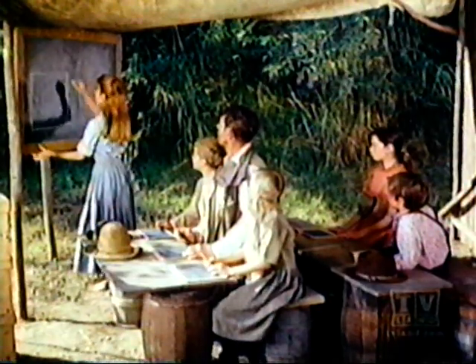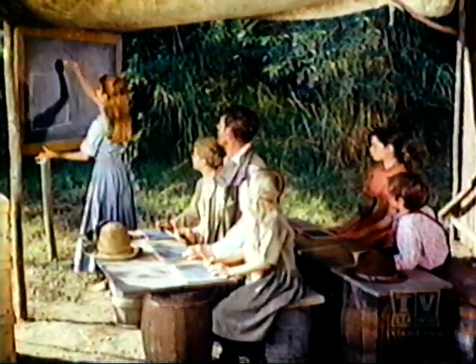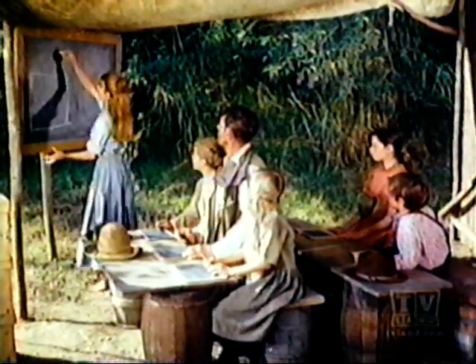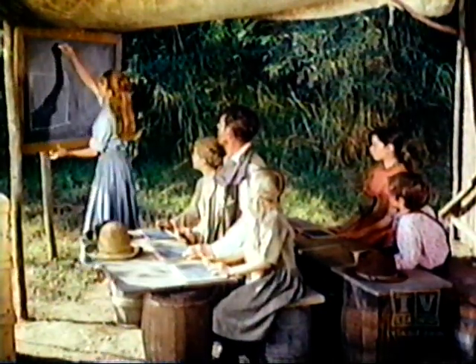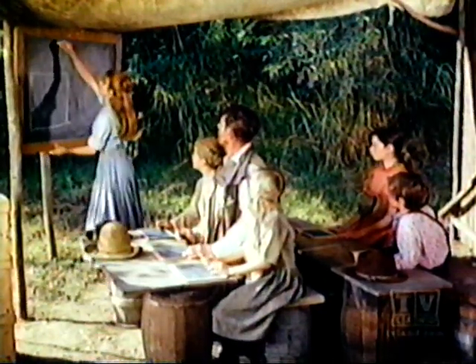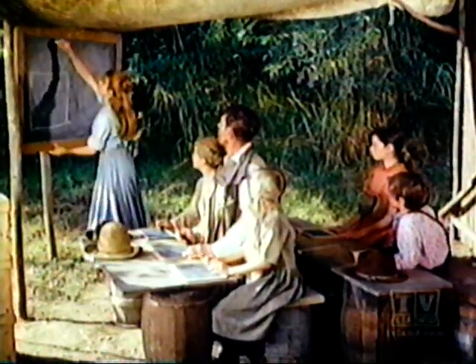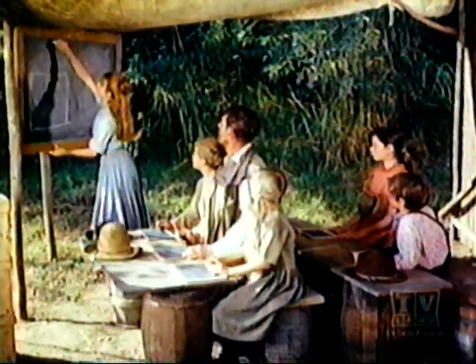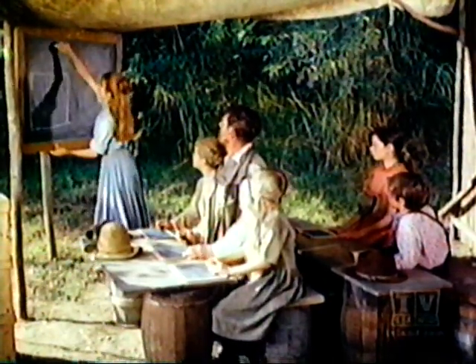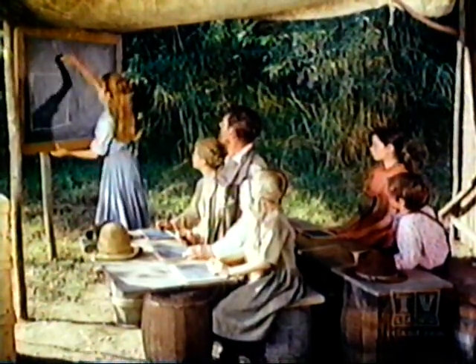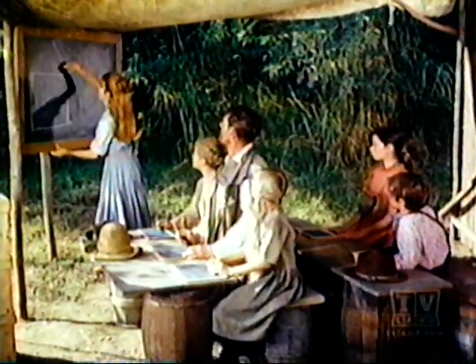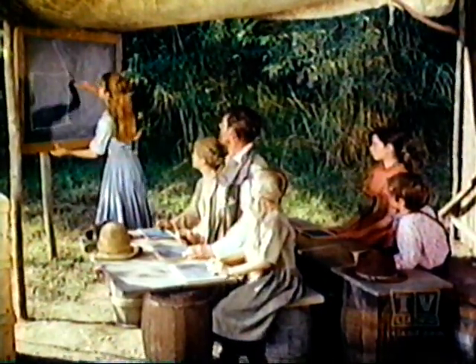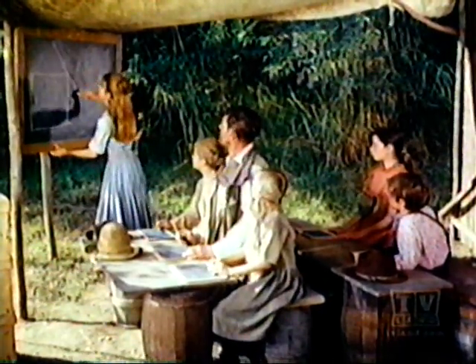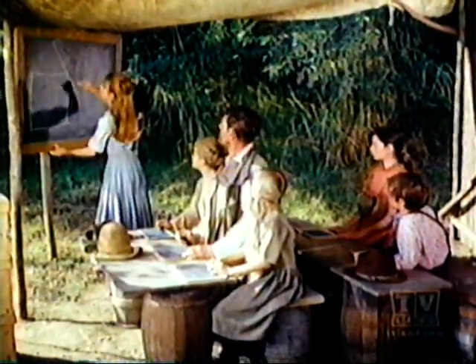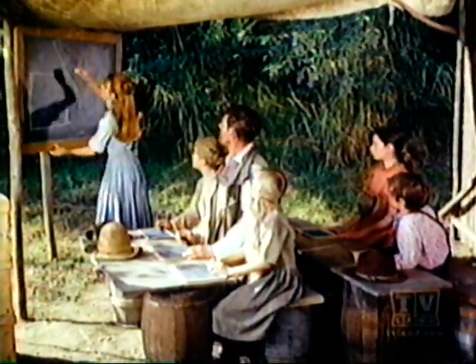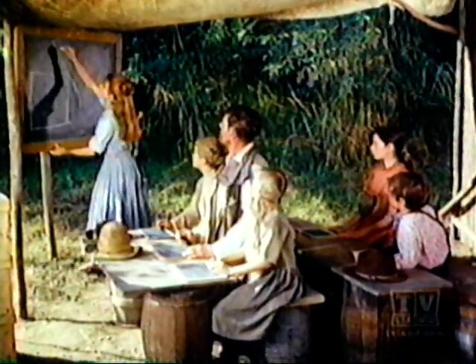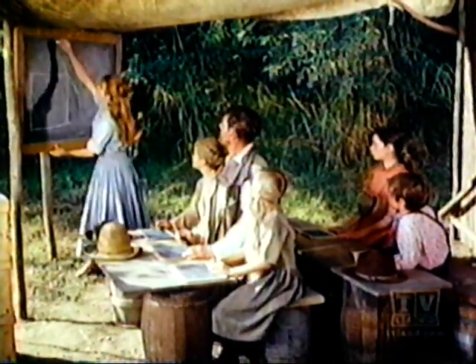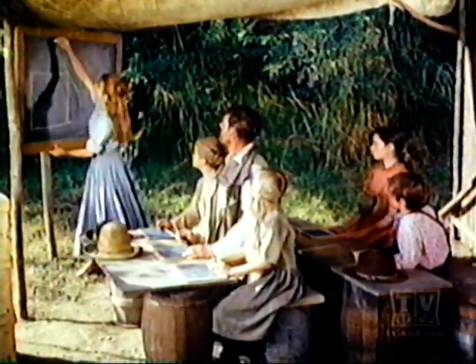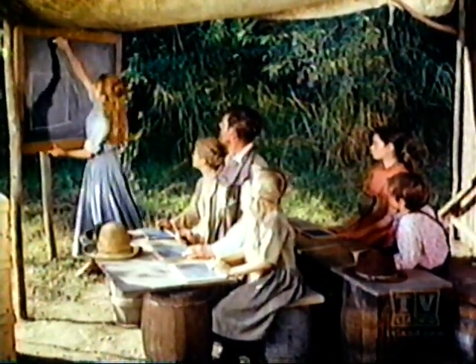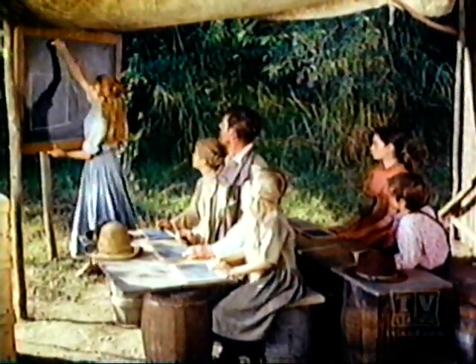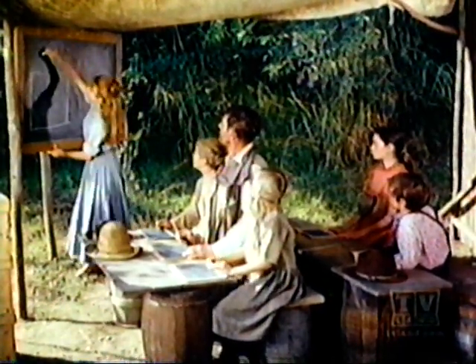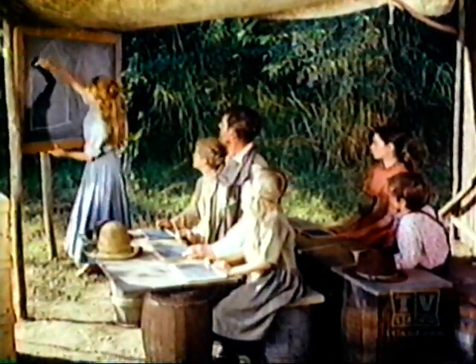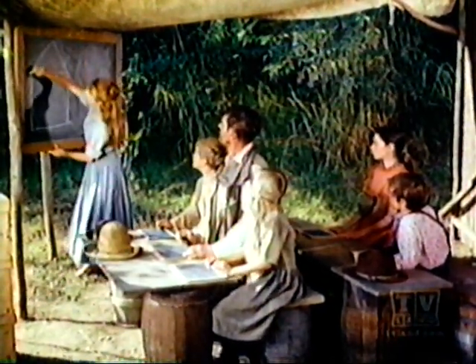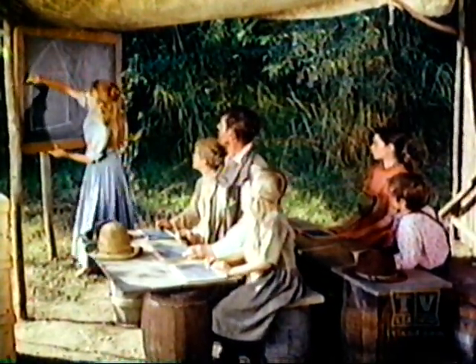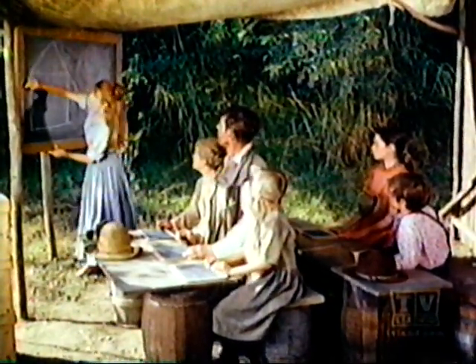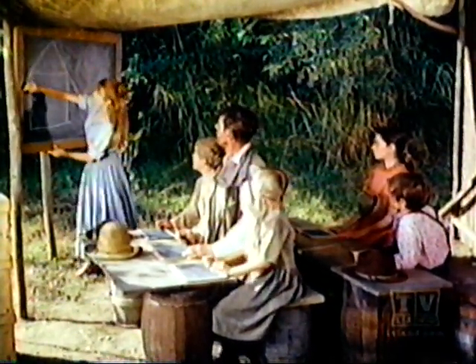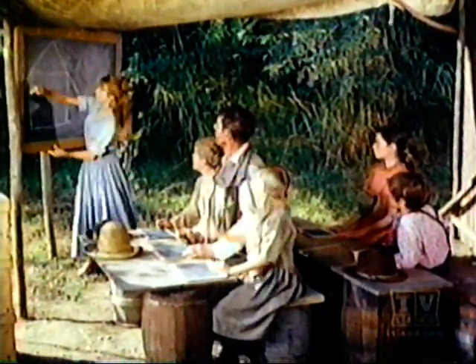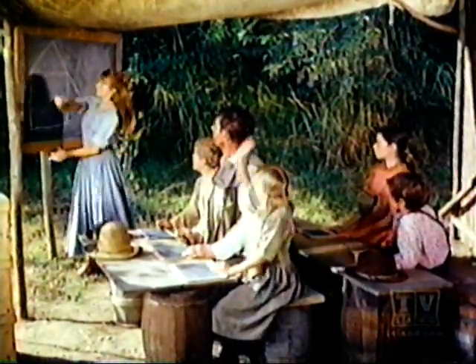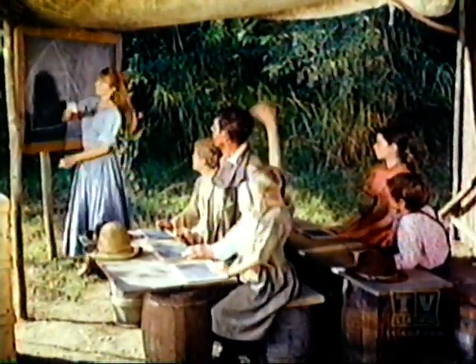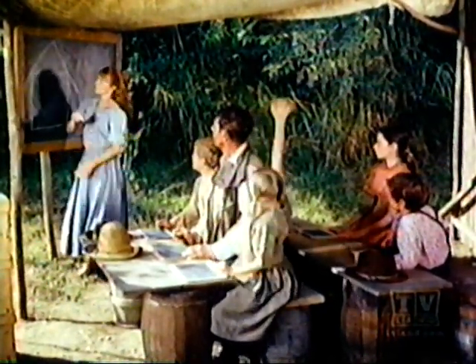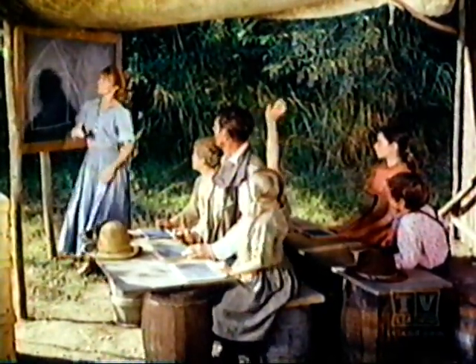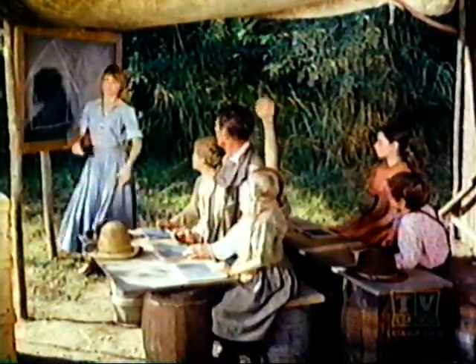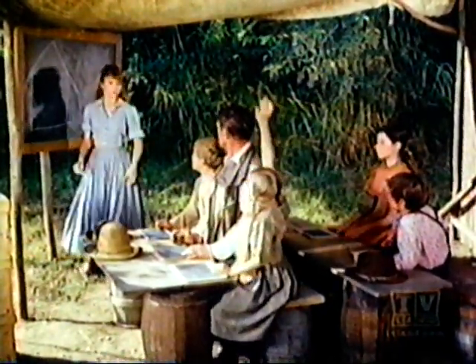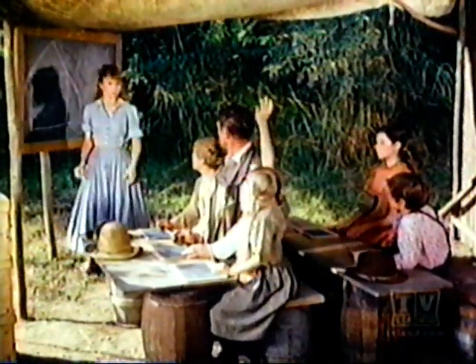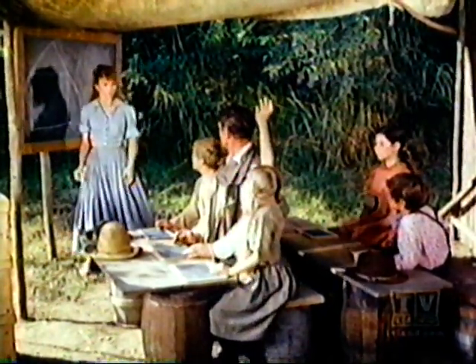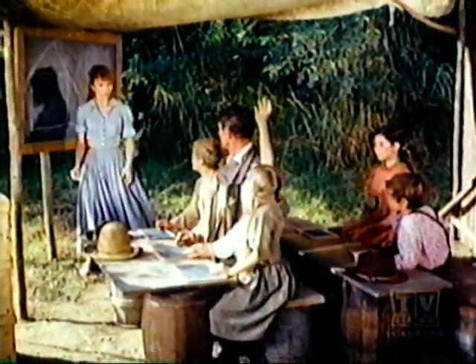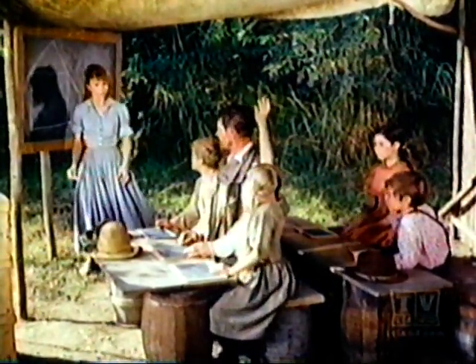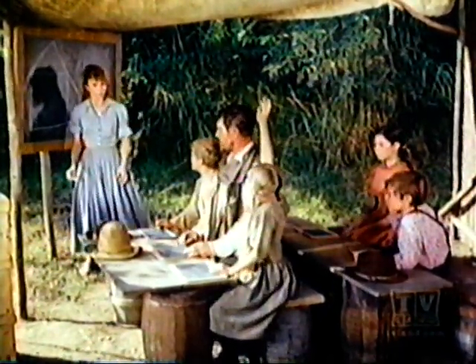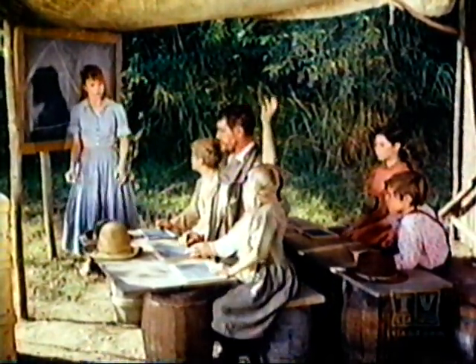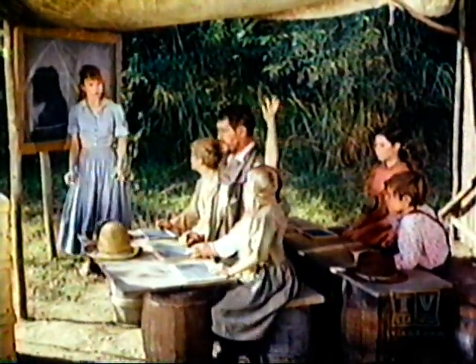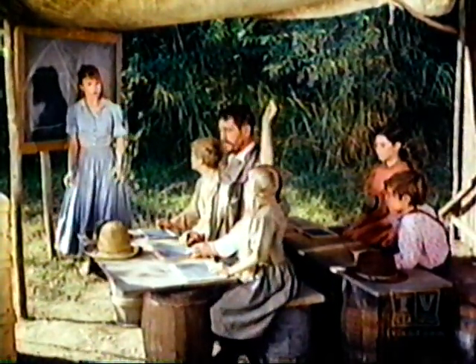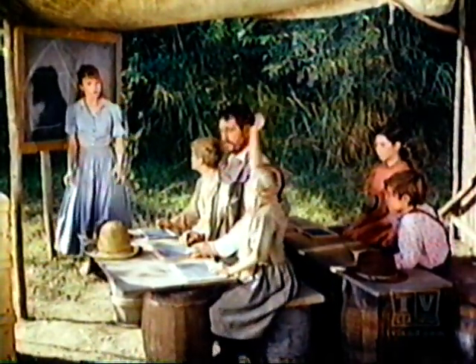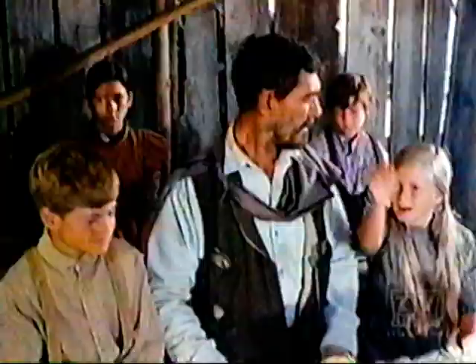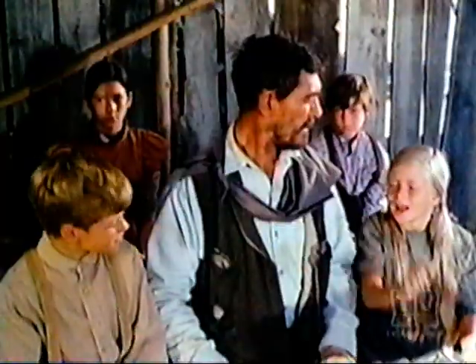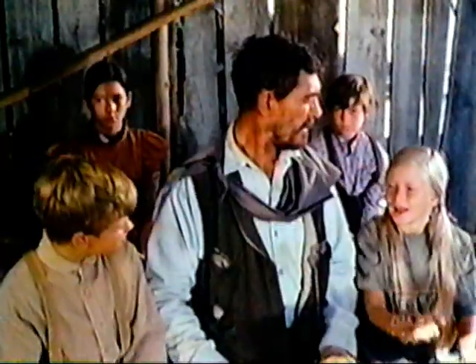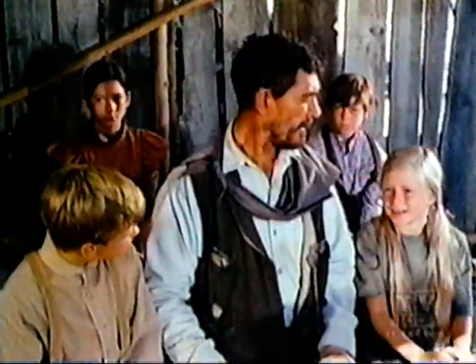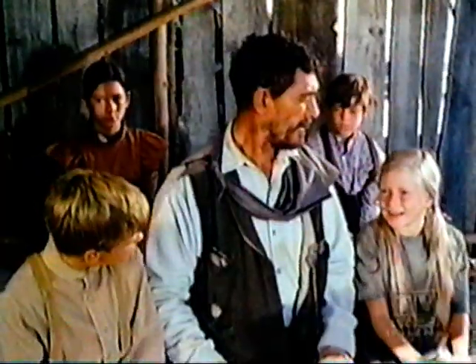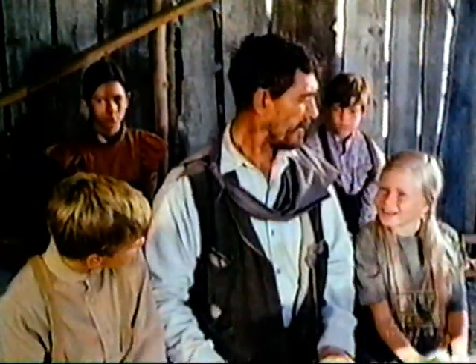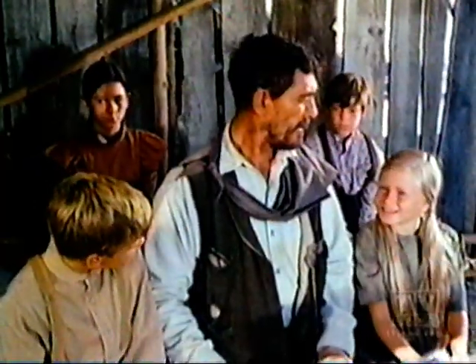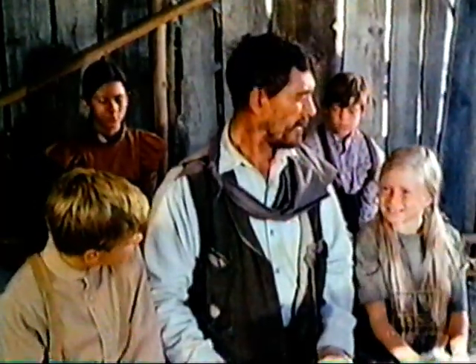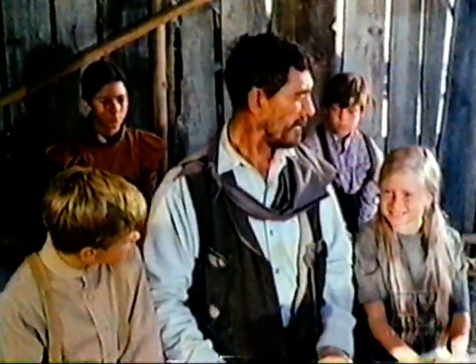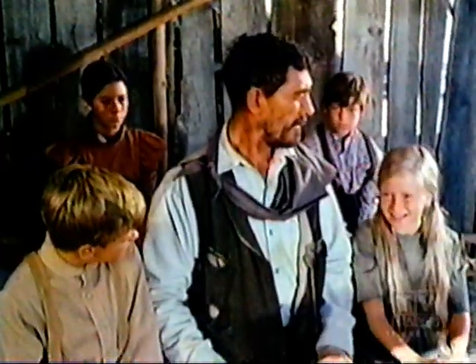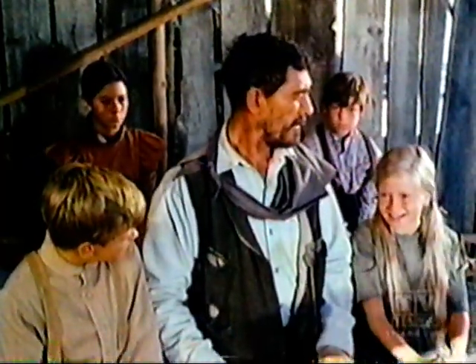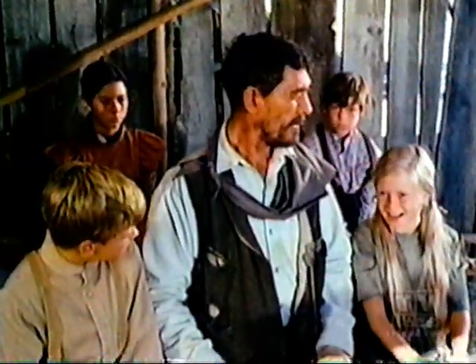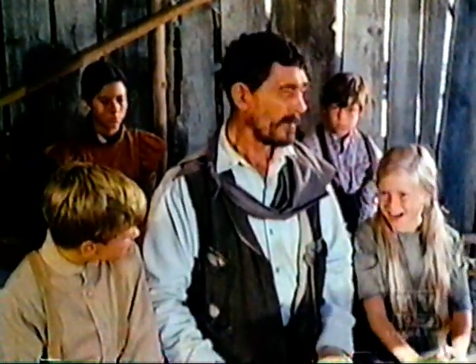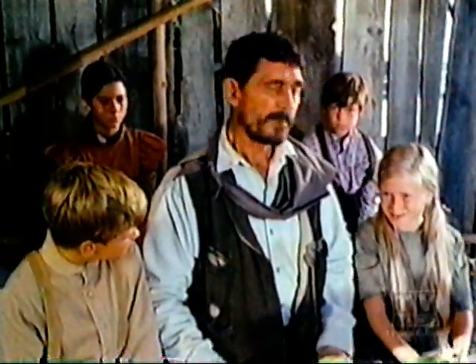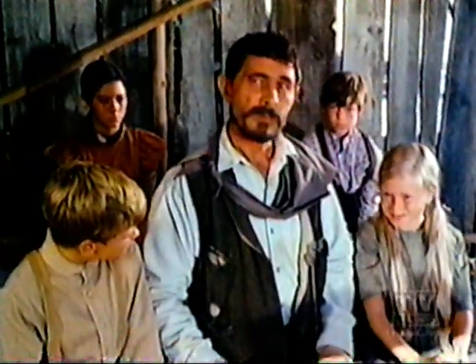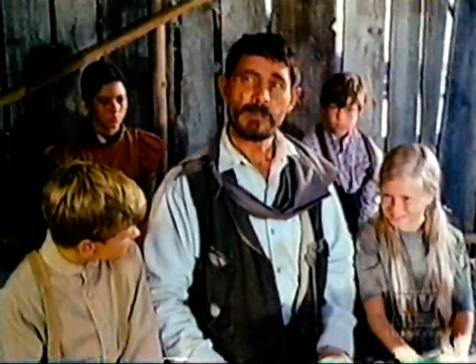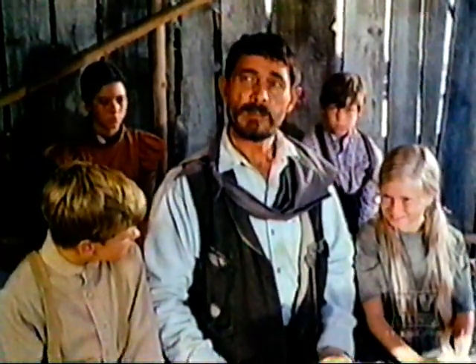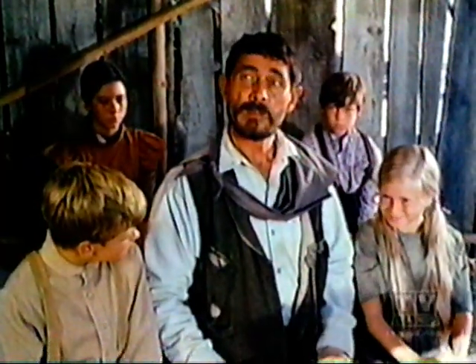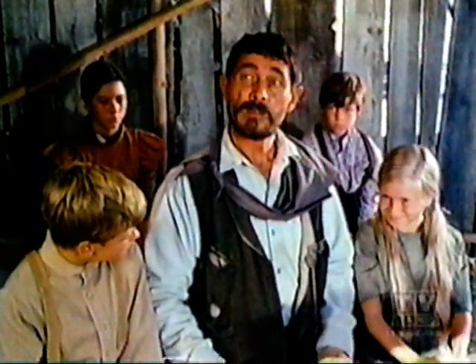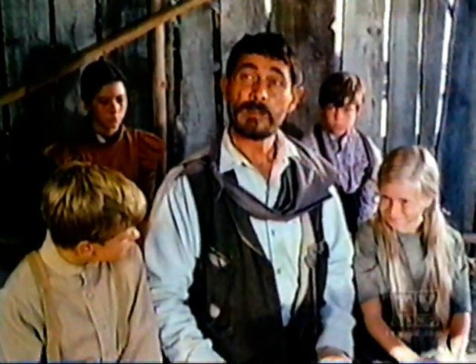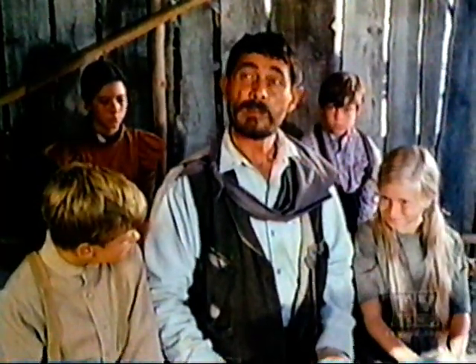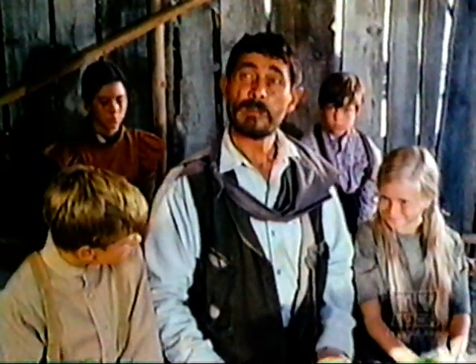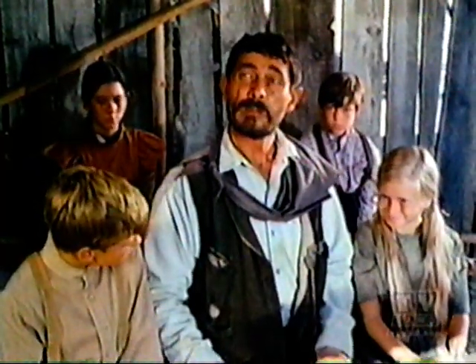What letter looks like a house? An A looks like a house. Very good.